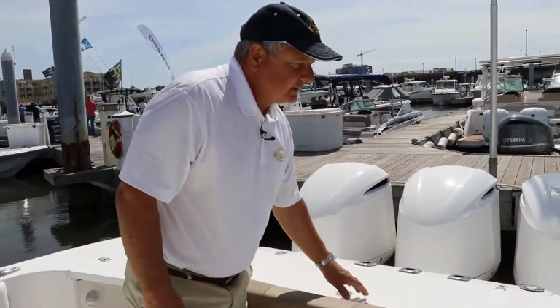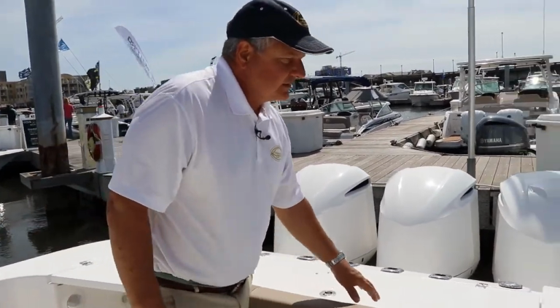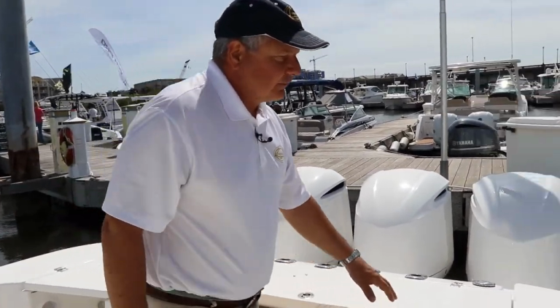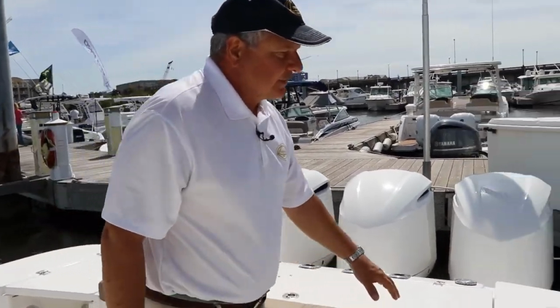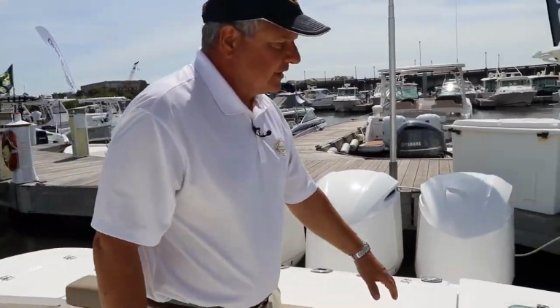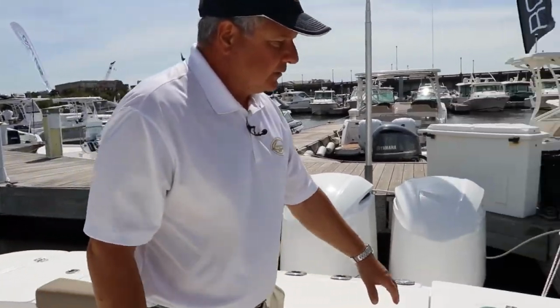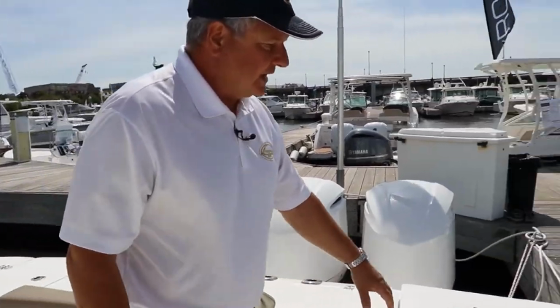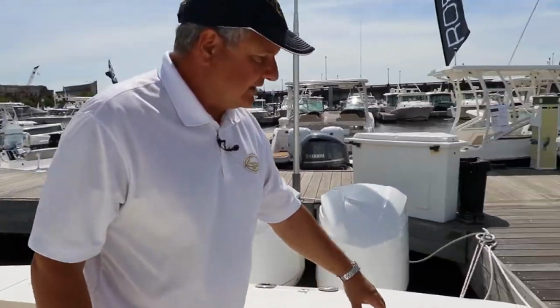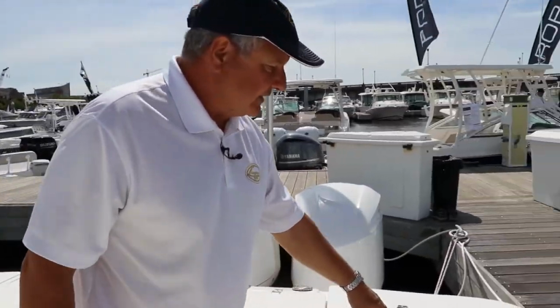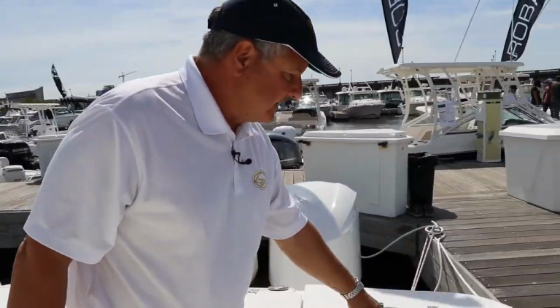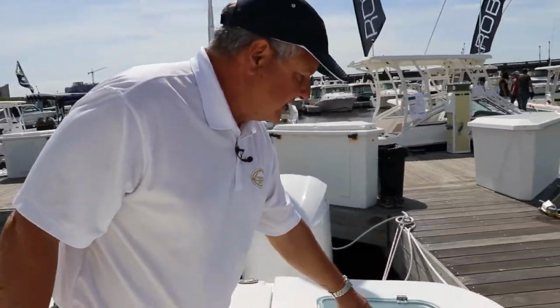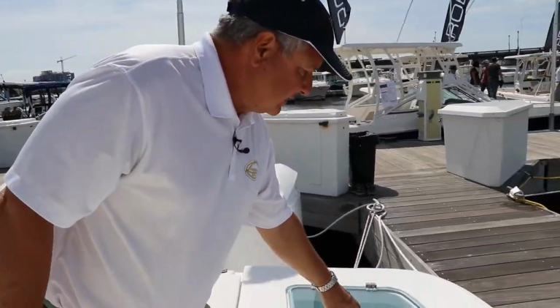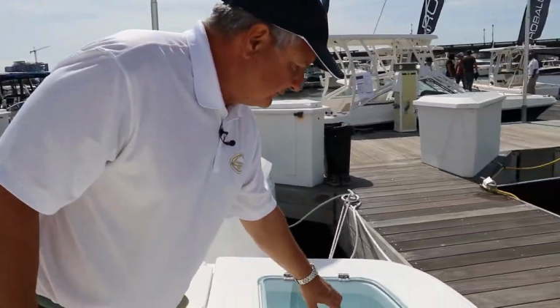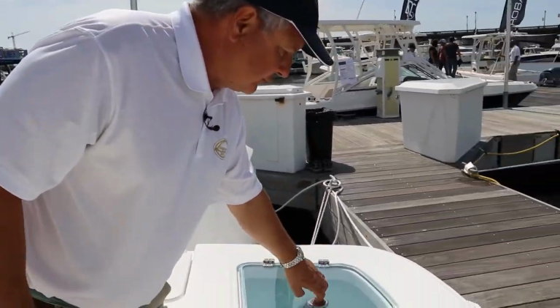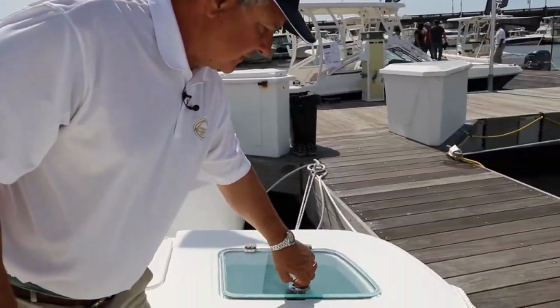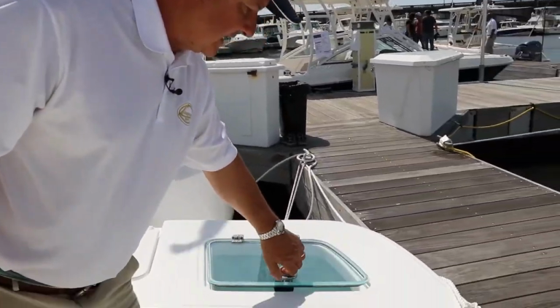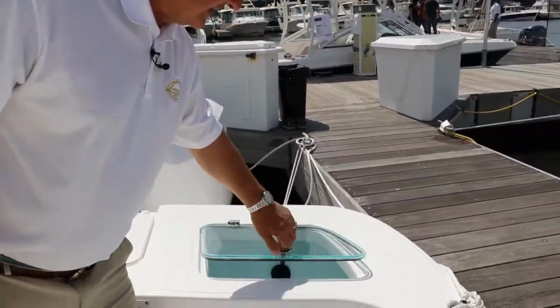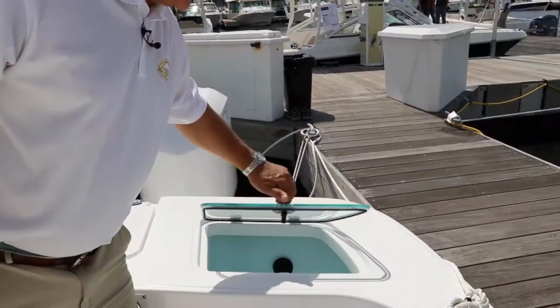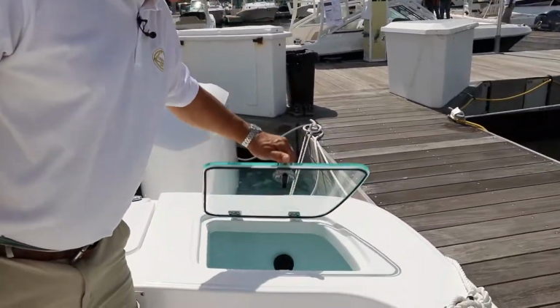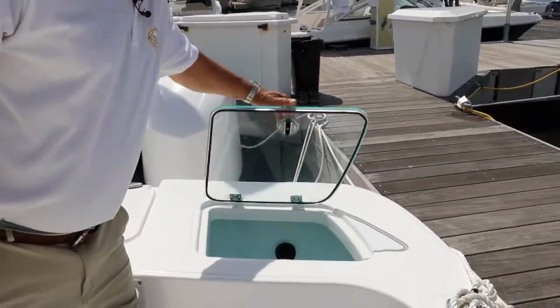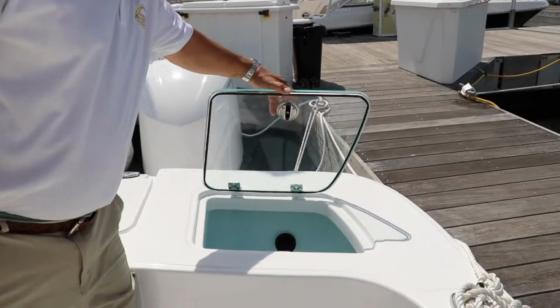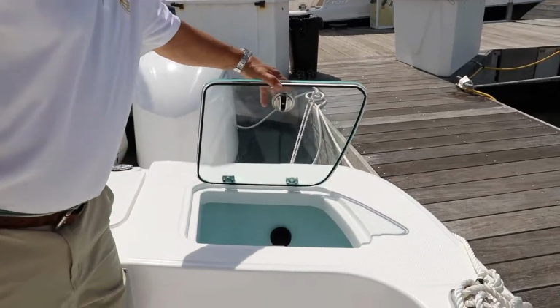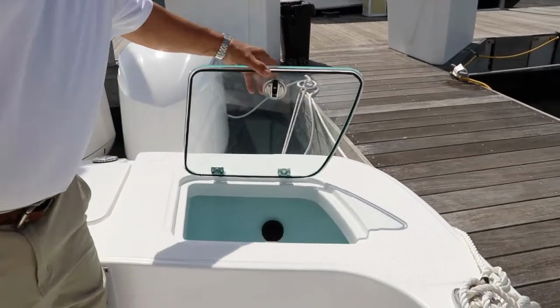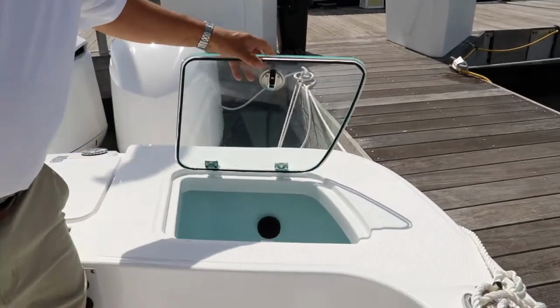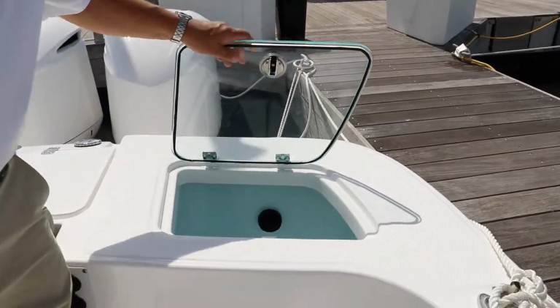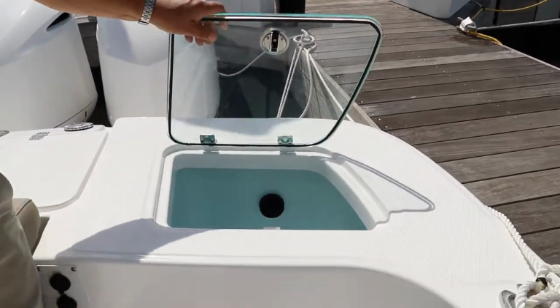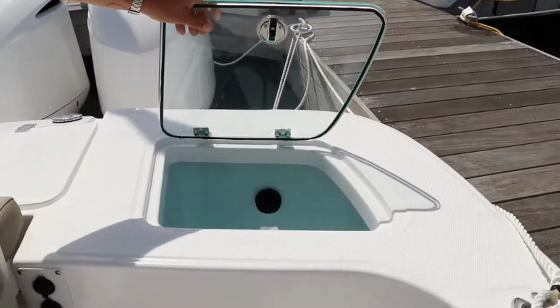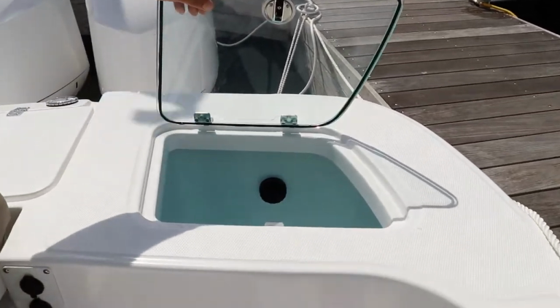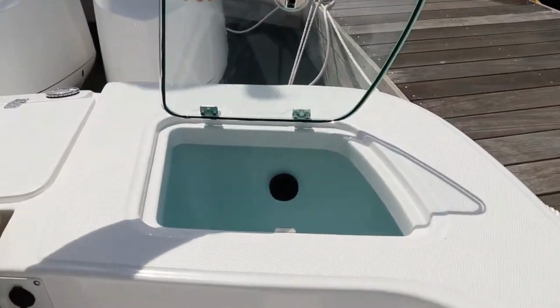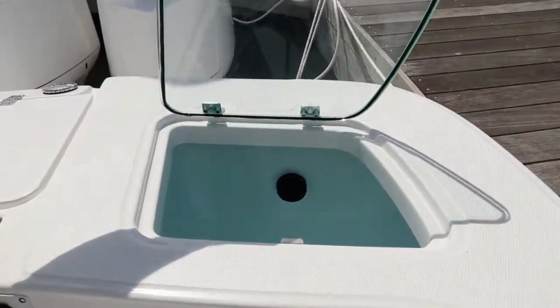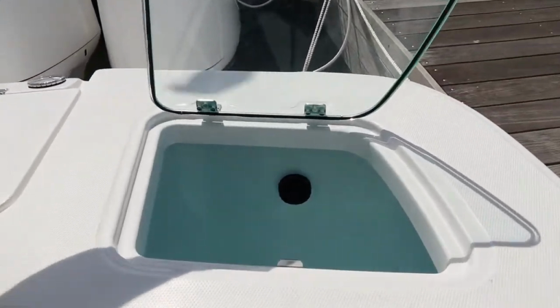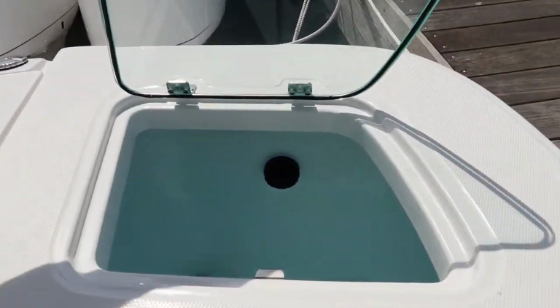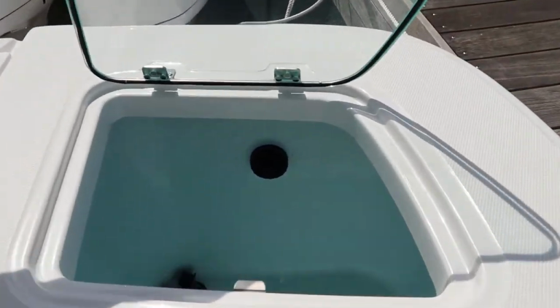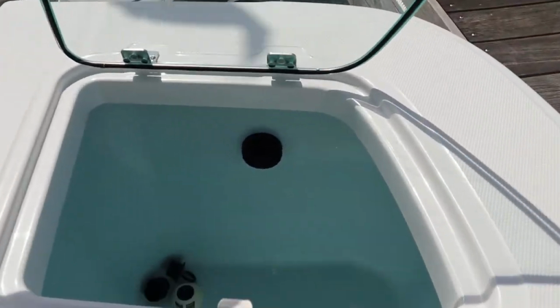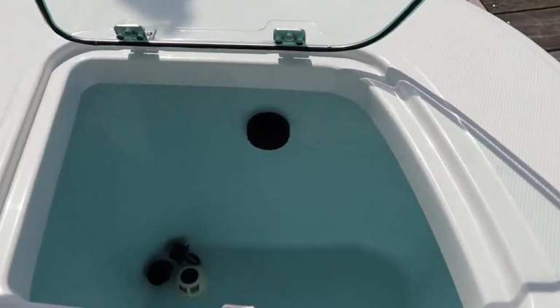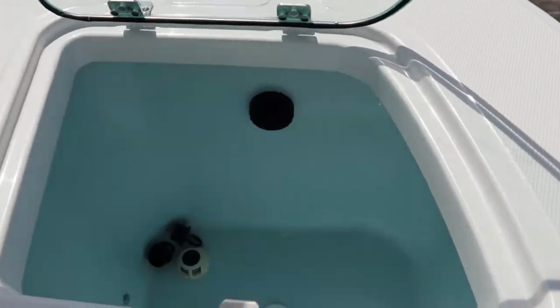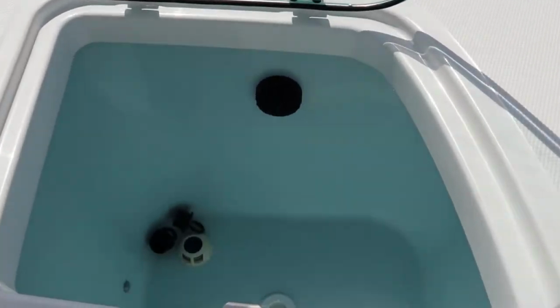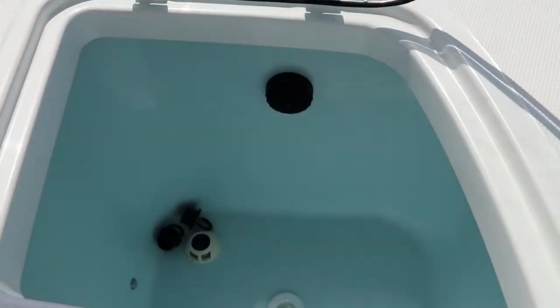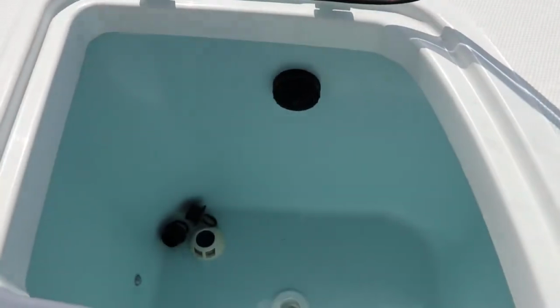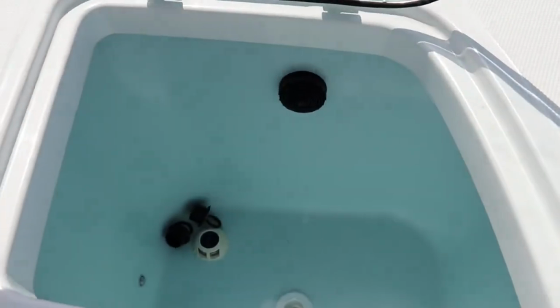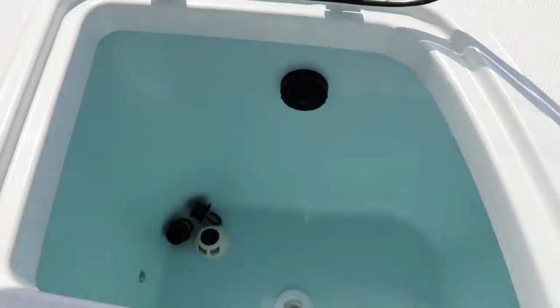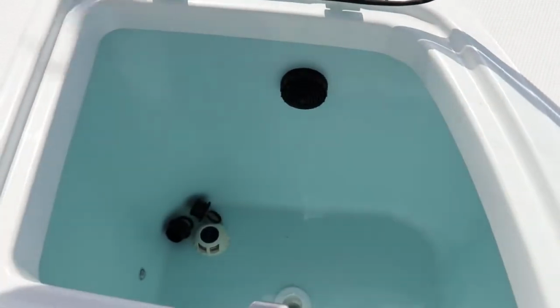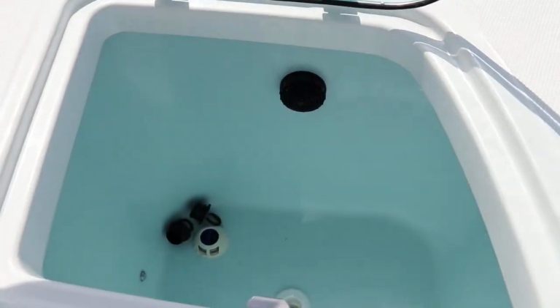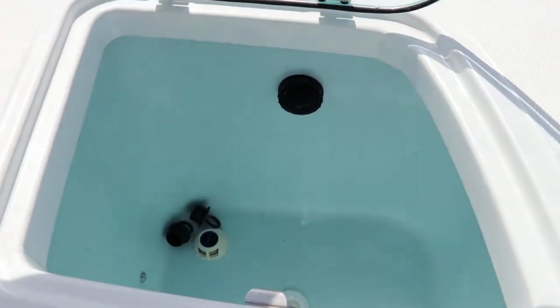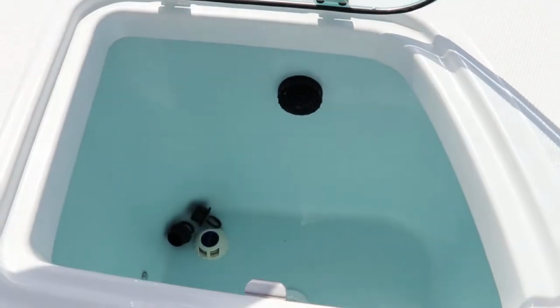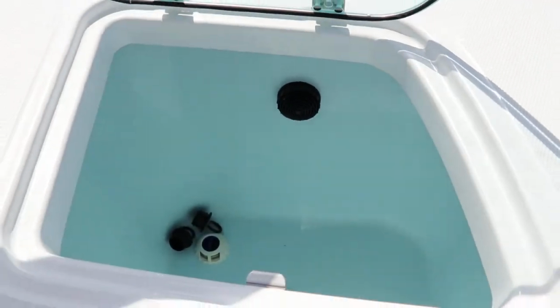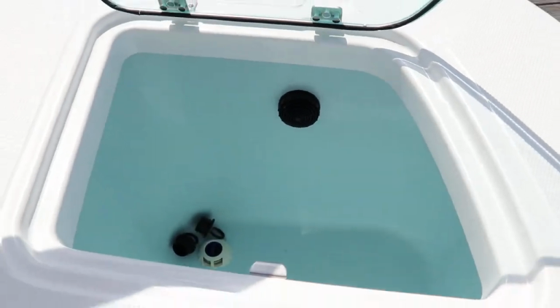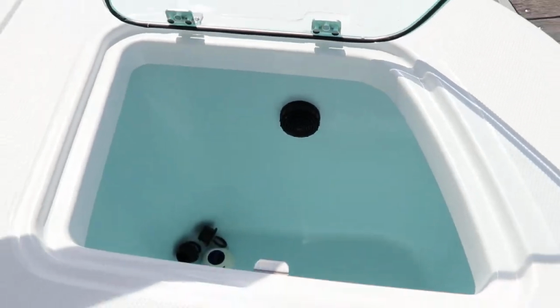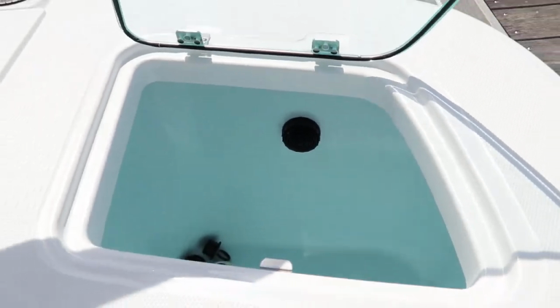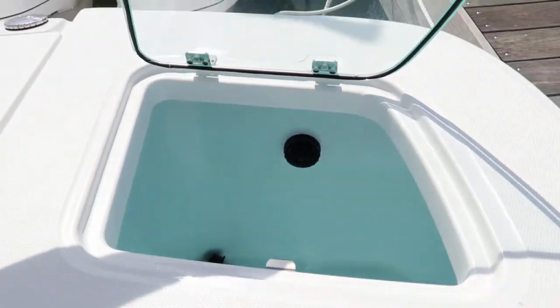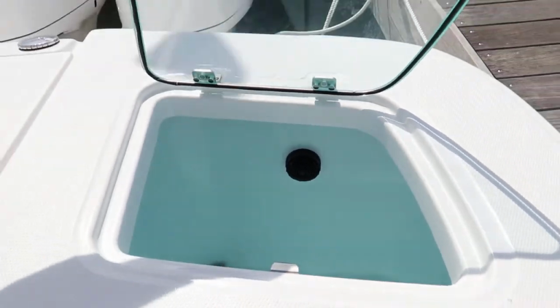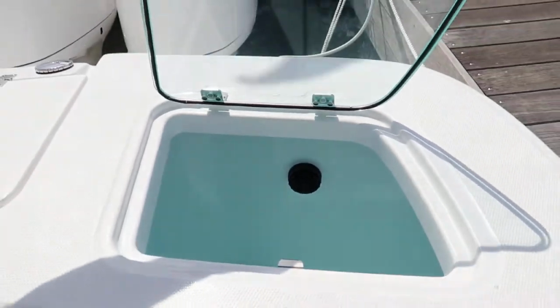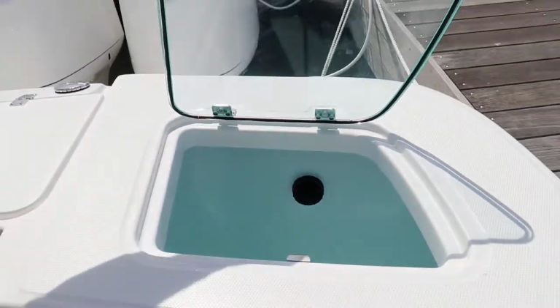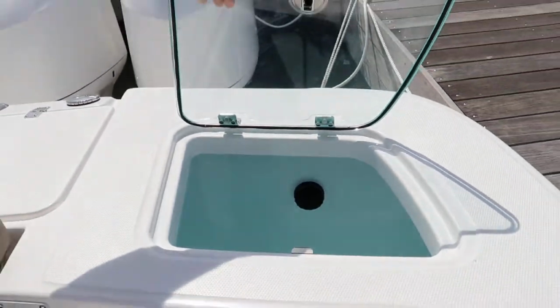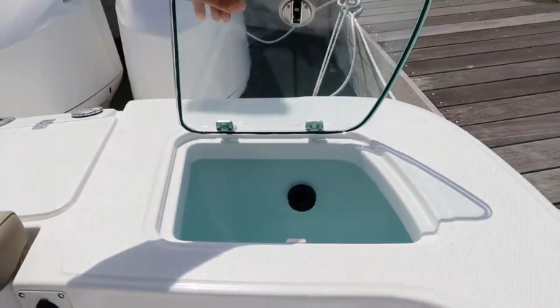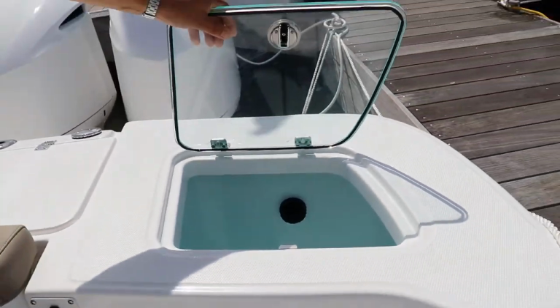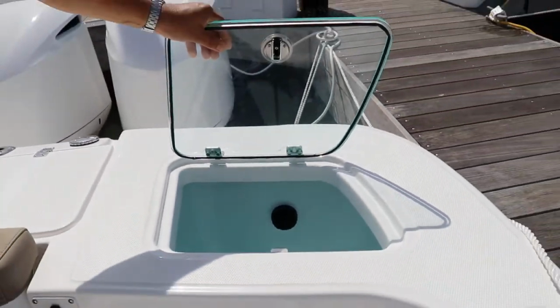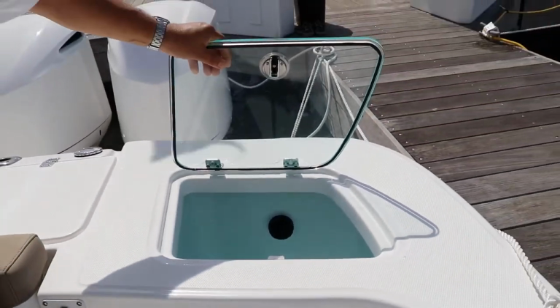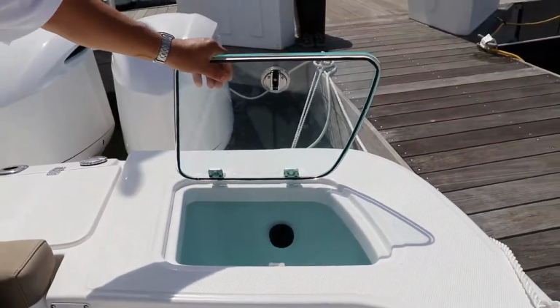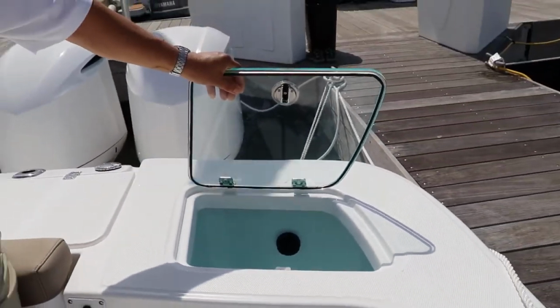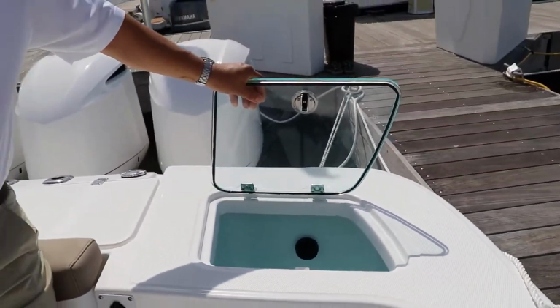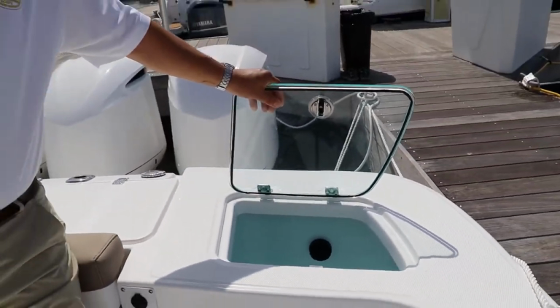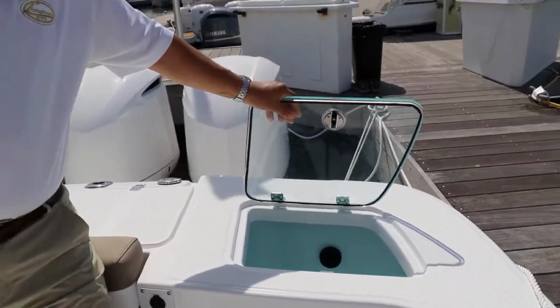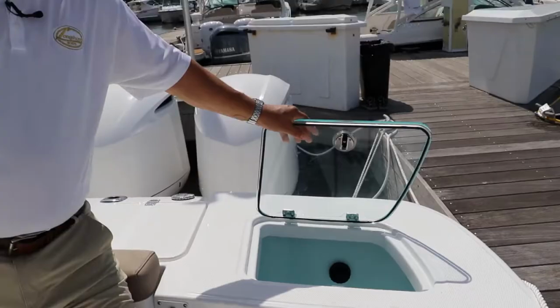Over here we have a 40-gallon livewell — a nice big livewell with rounded corners, insulated, and a sight glass in the top. Does a great job.